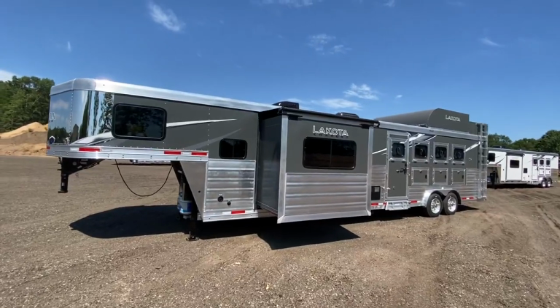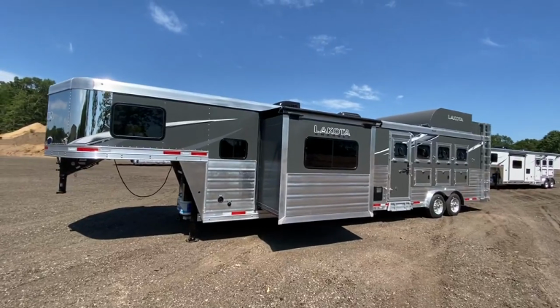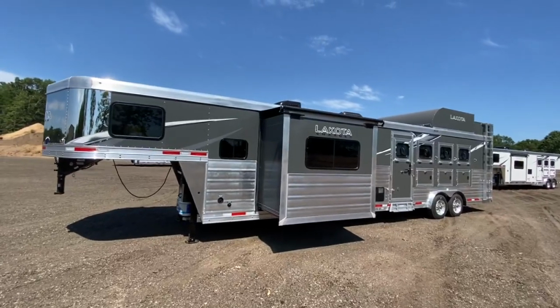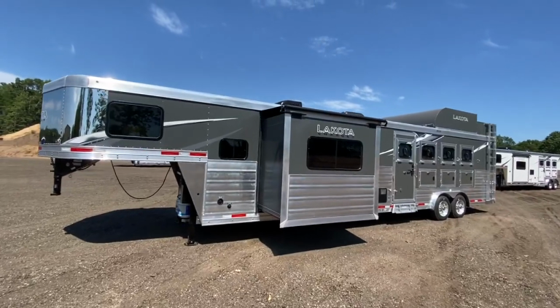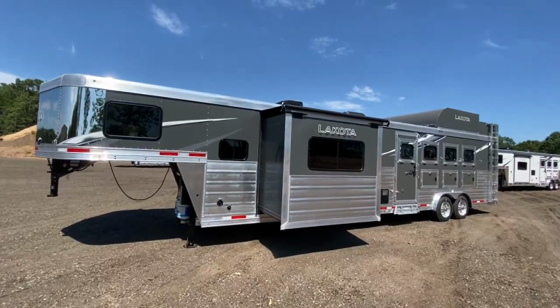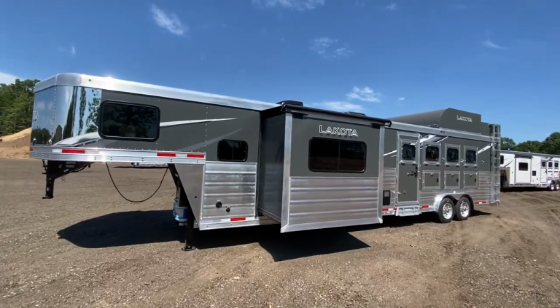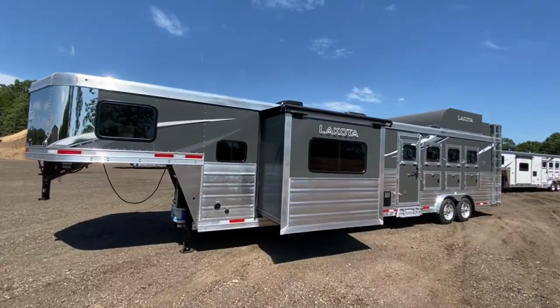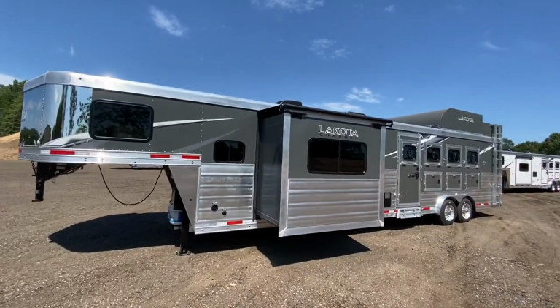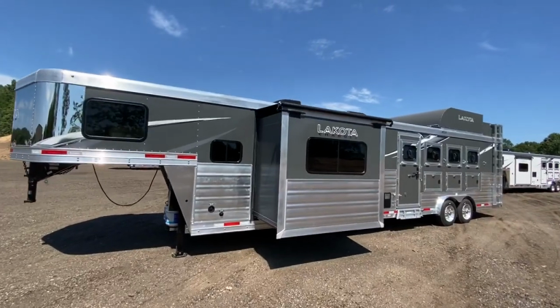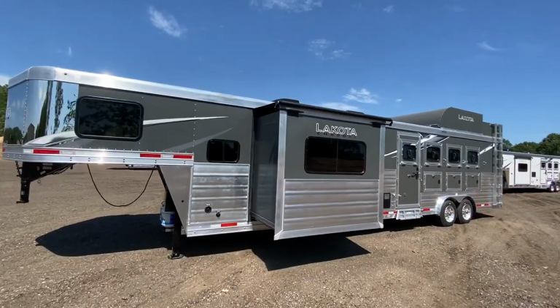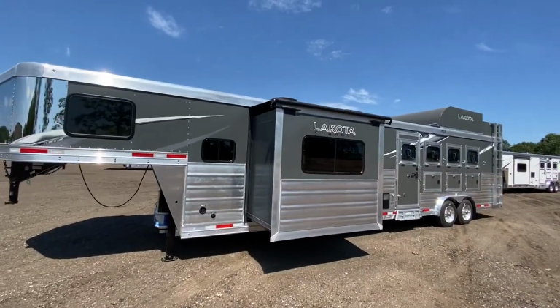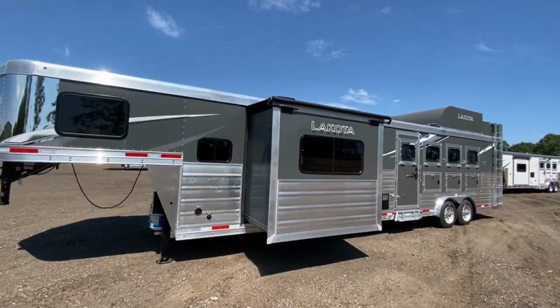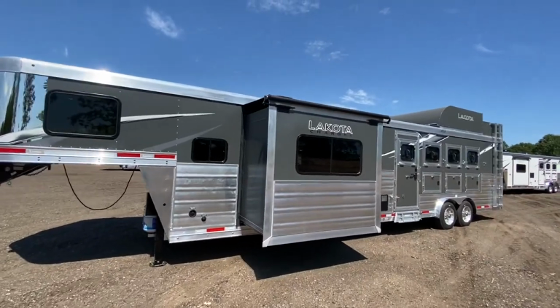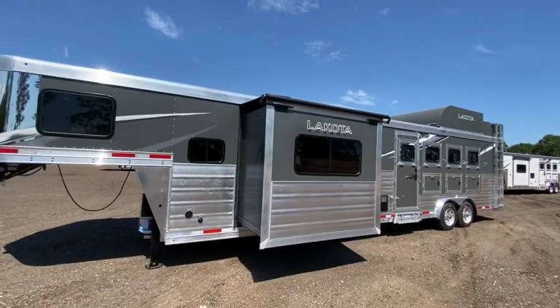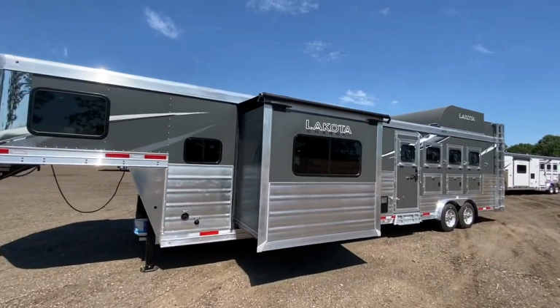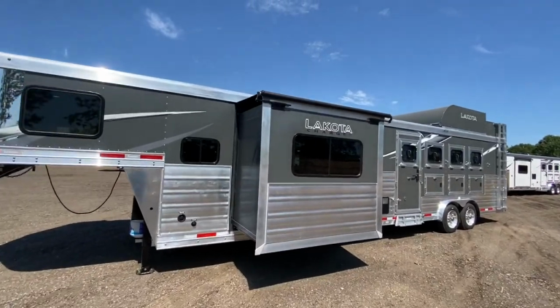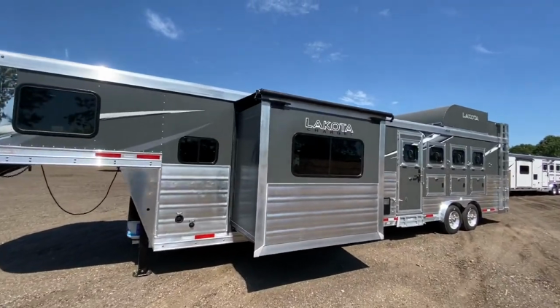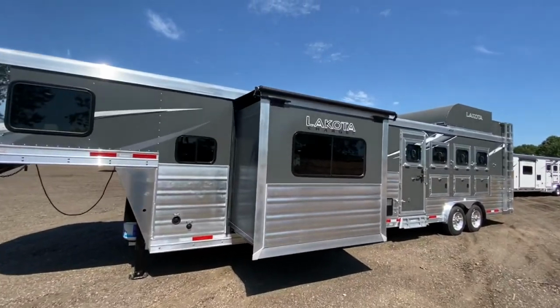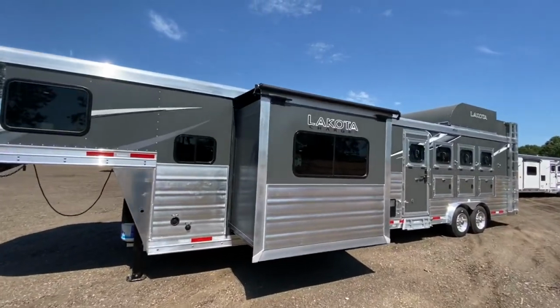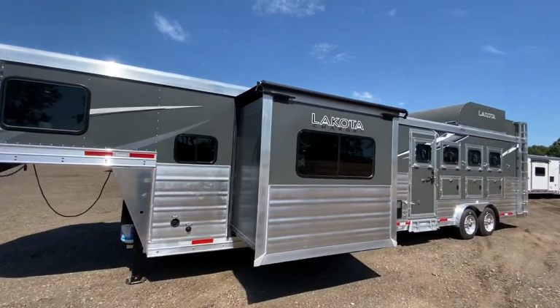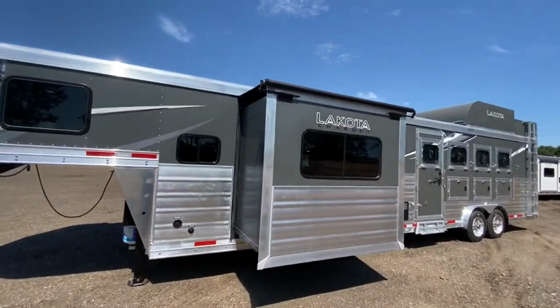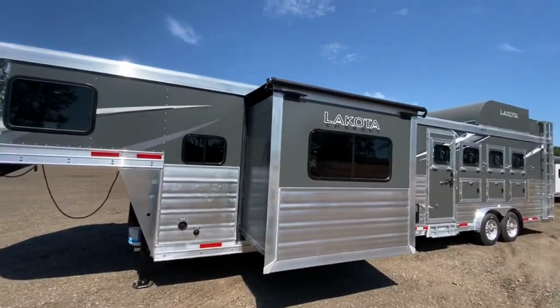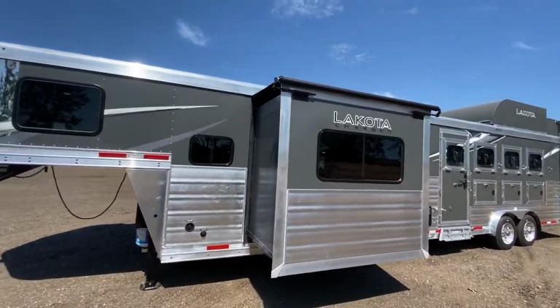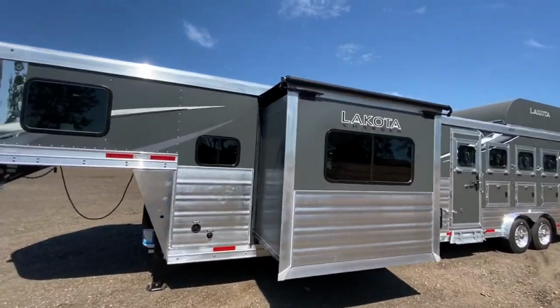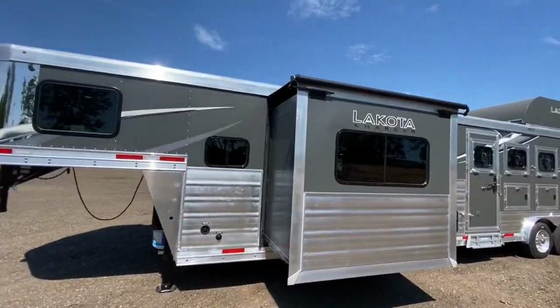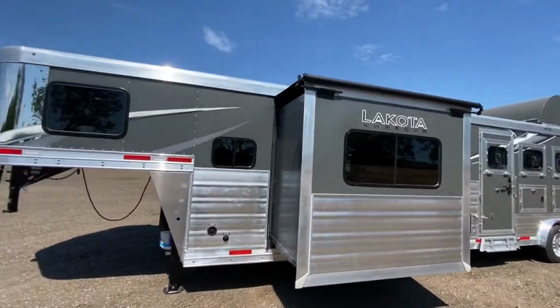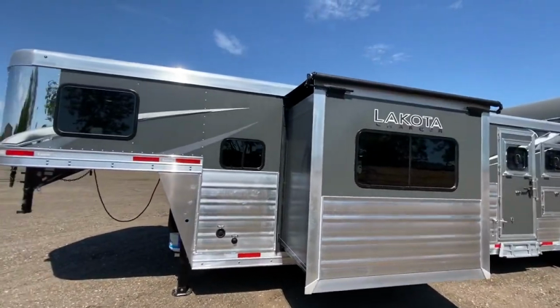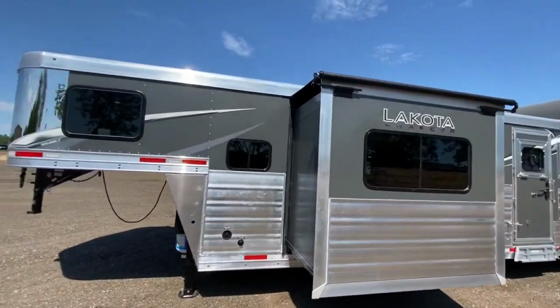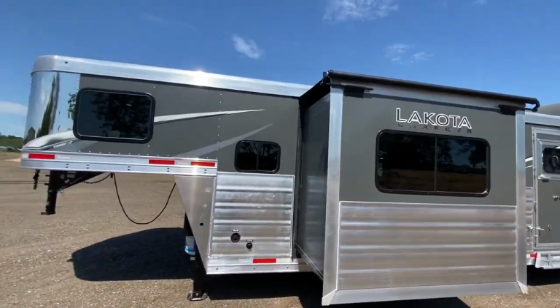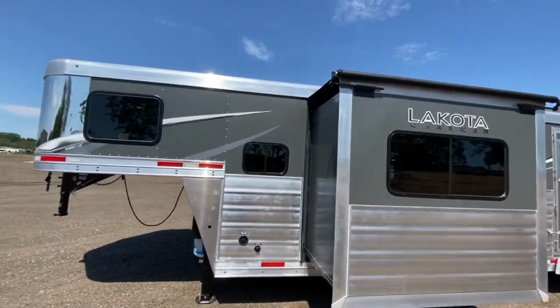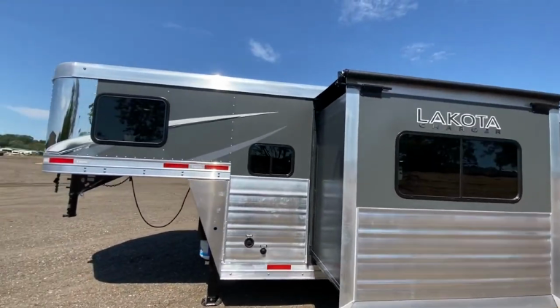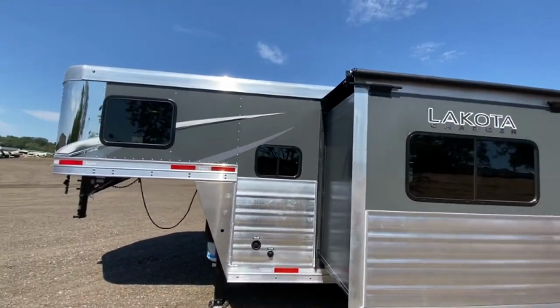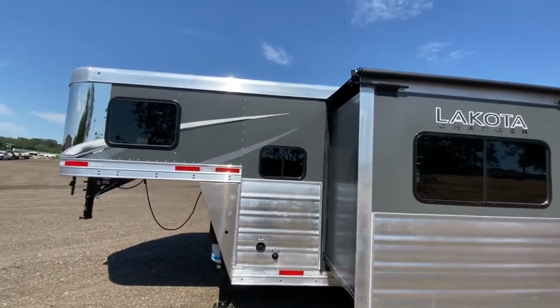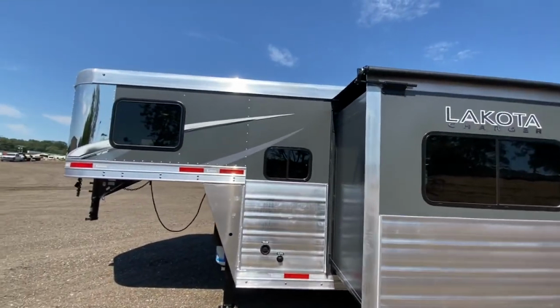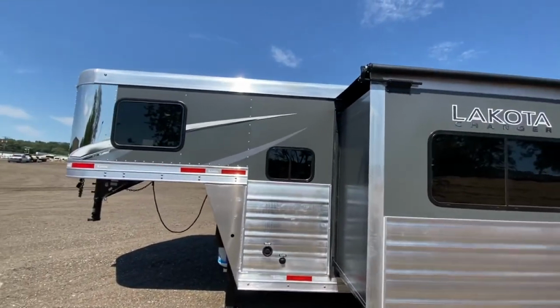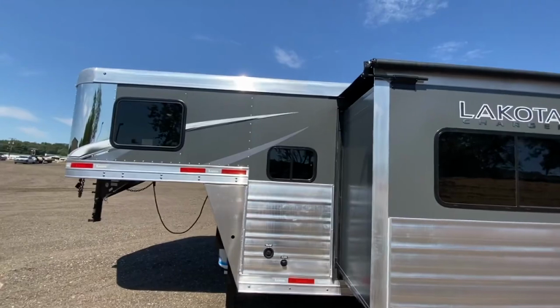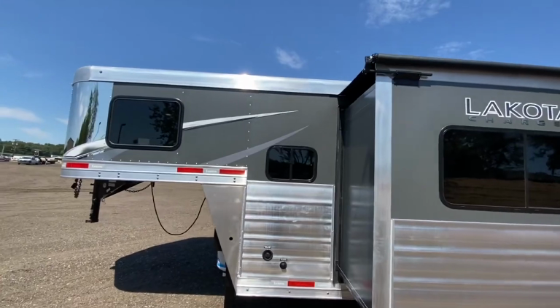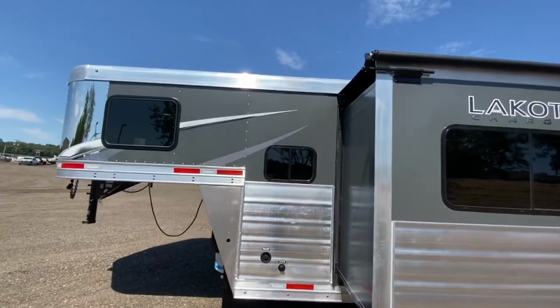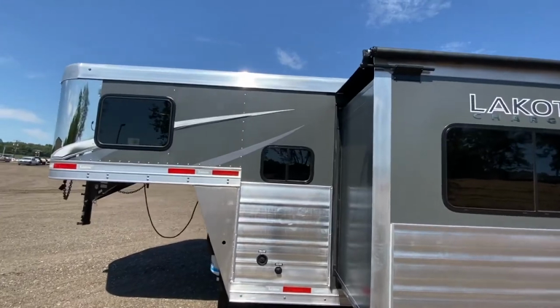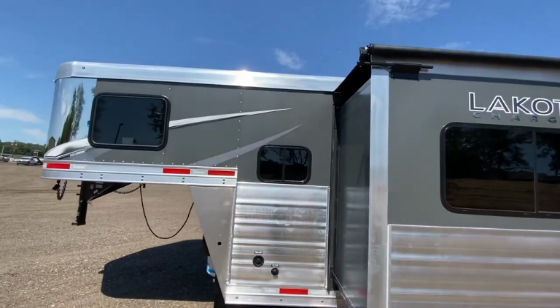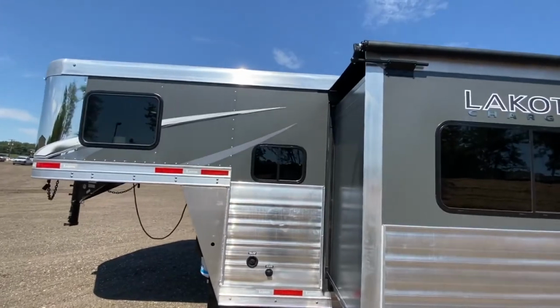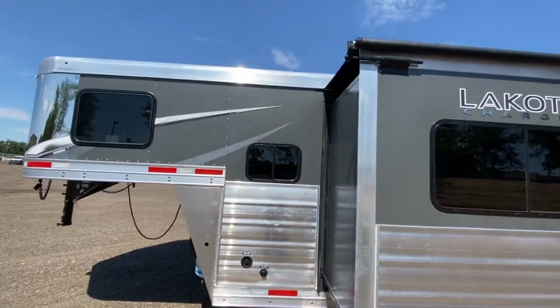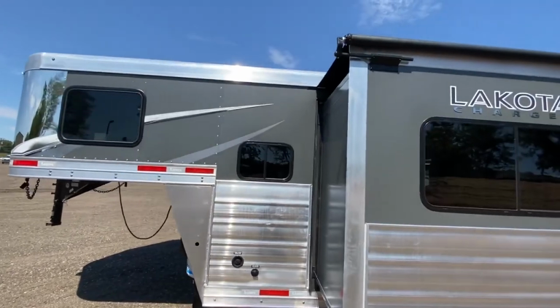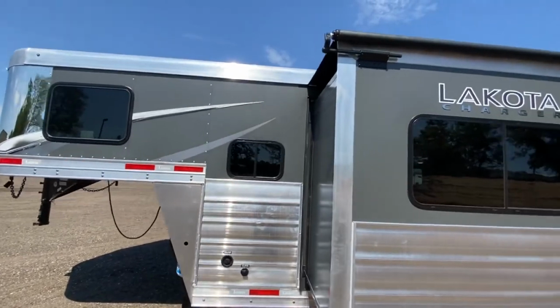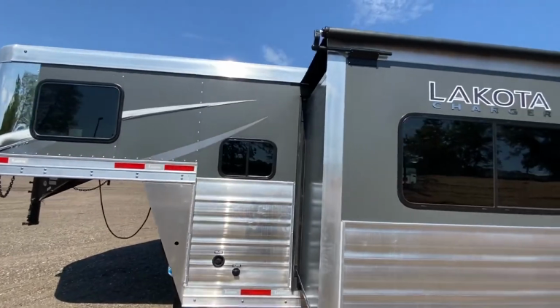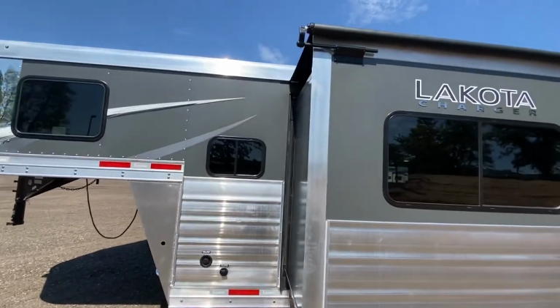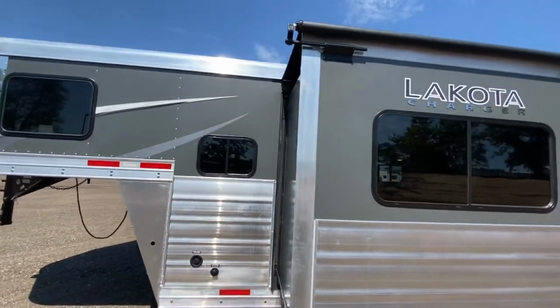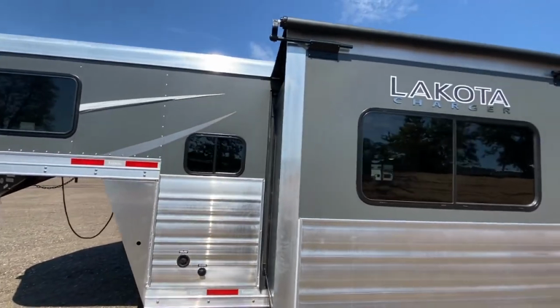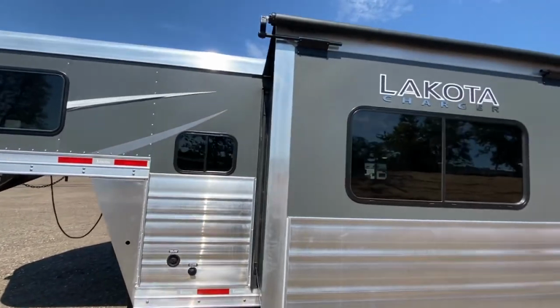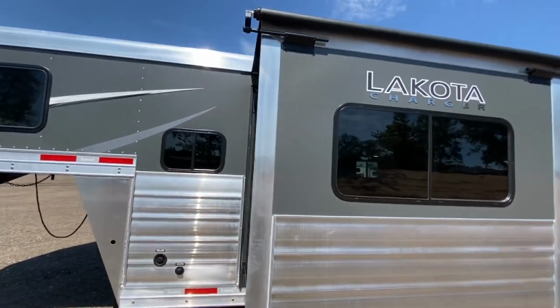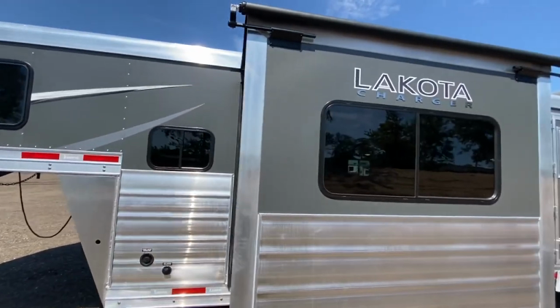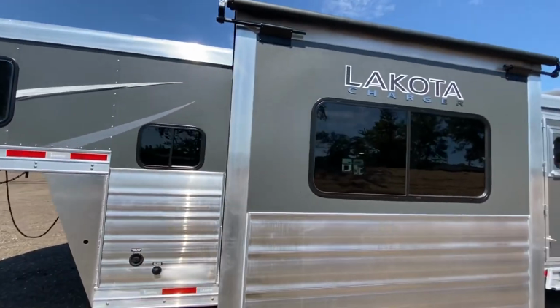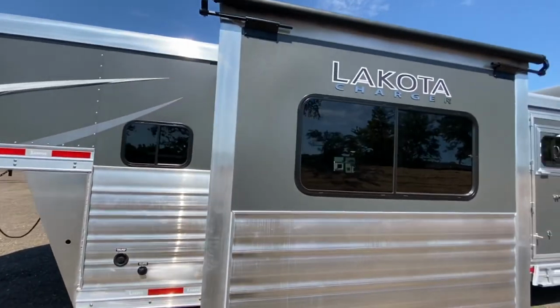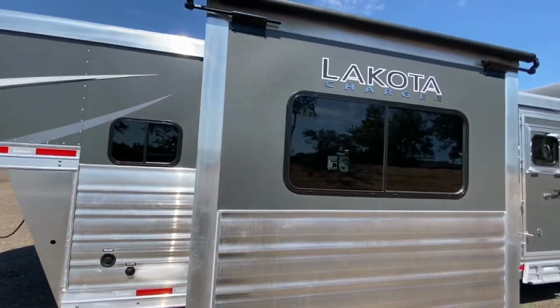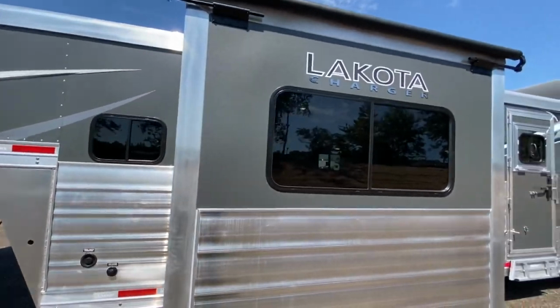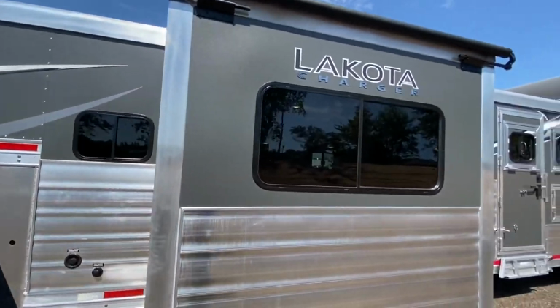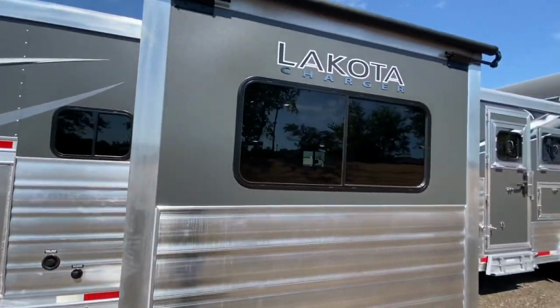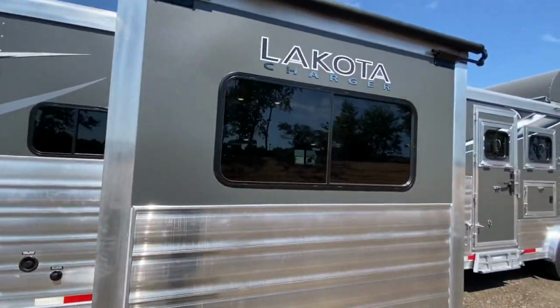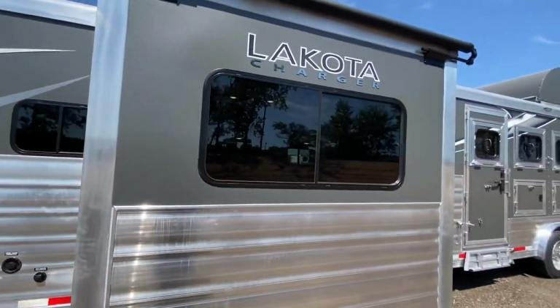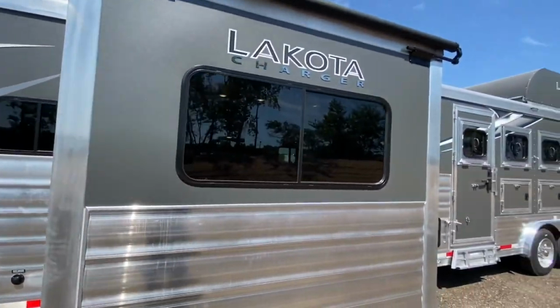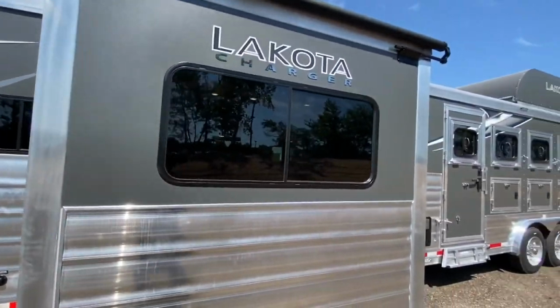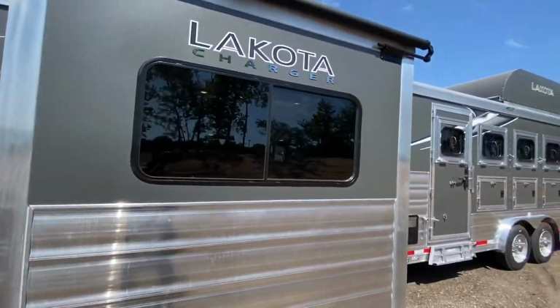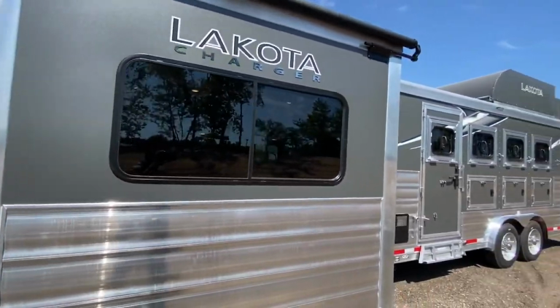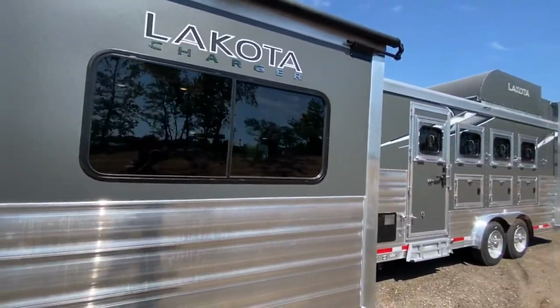Hey friends, we're at Lakota and we are extremely excited to show you this brand new 2021 Charger Edition trailer.